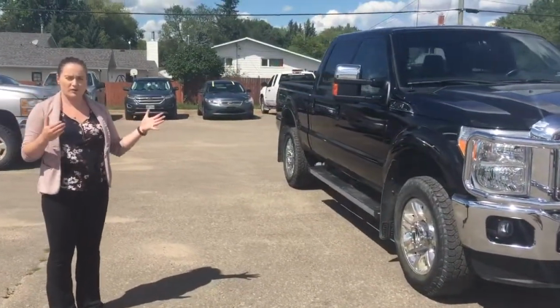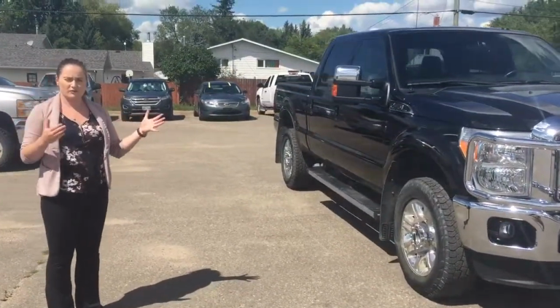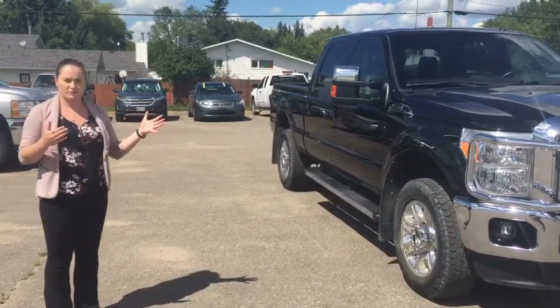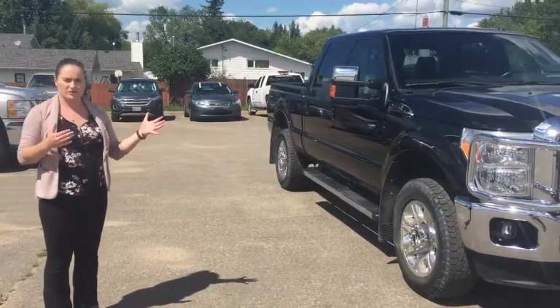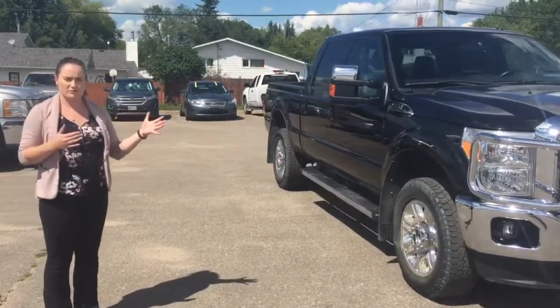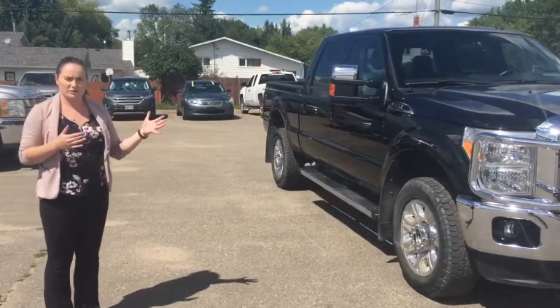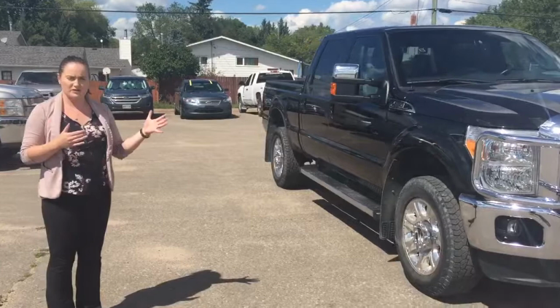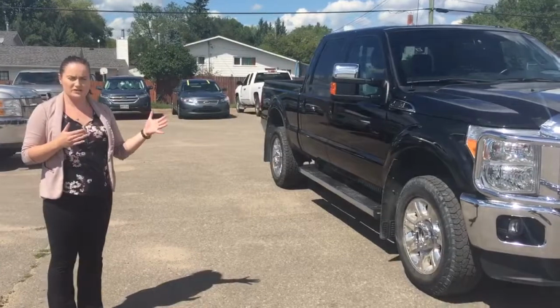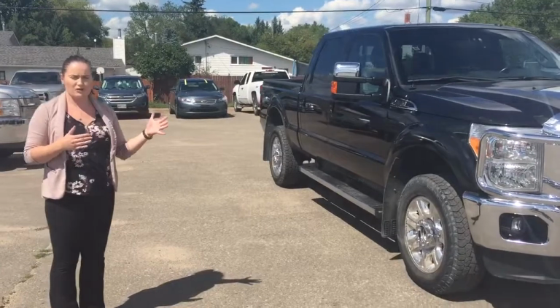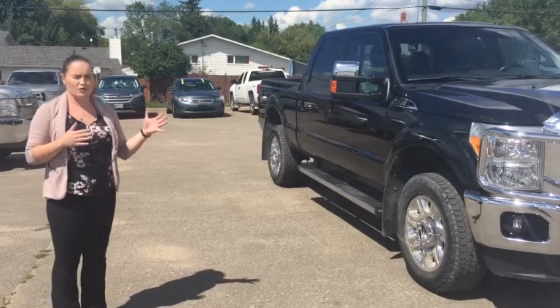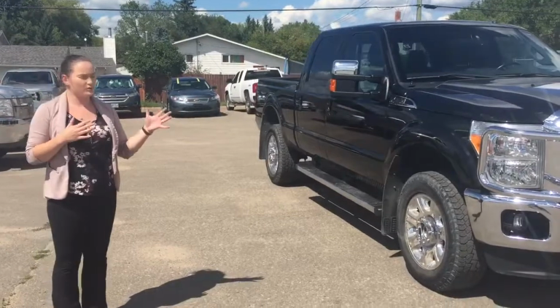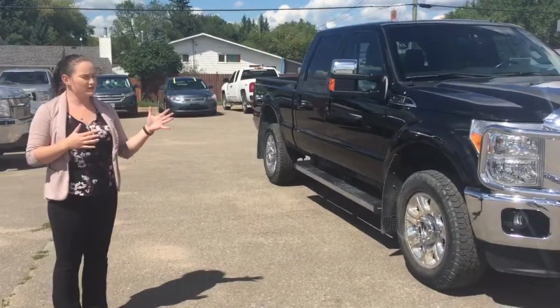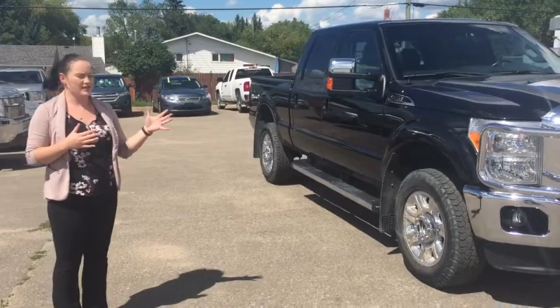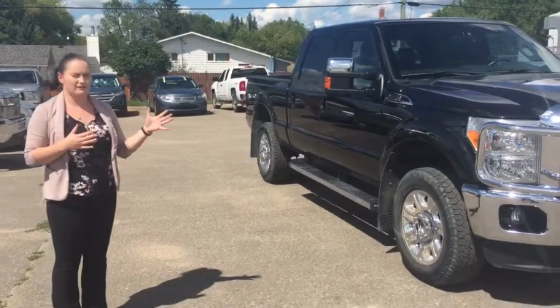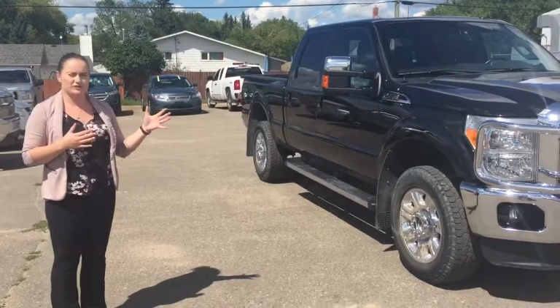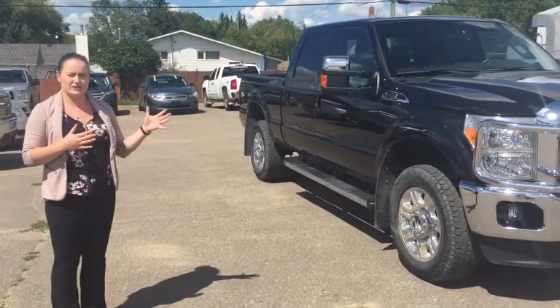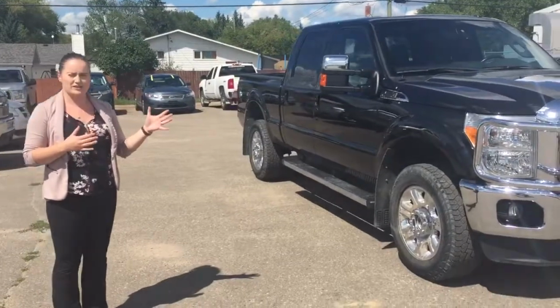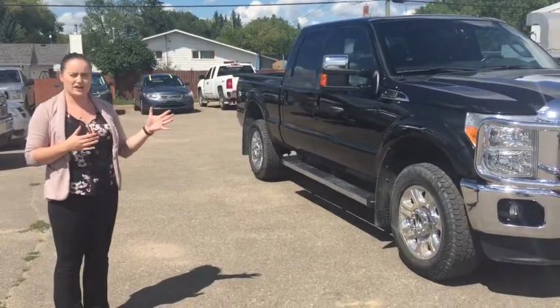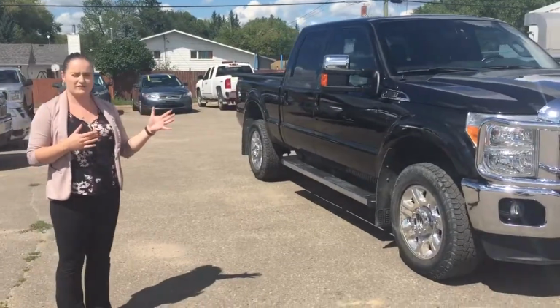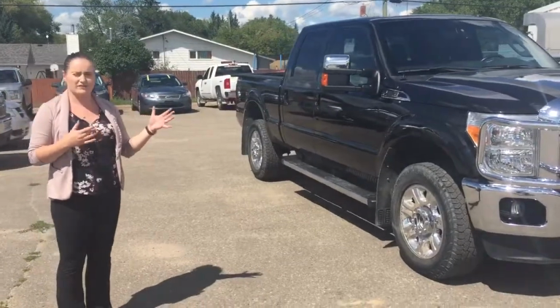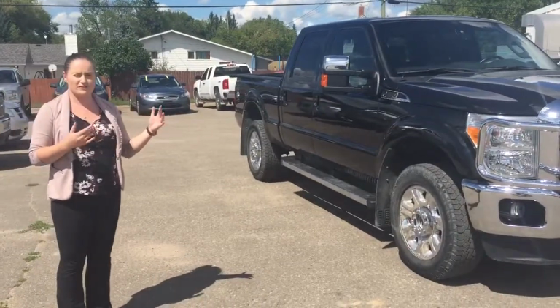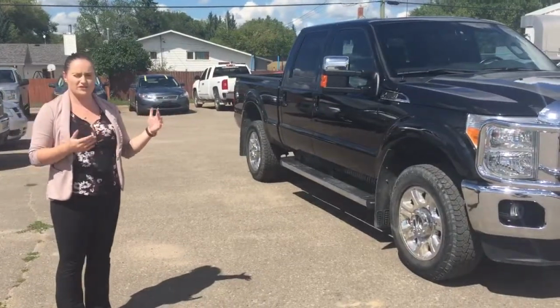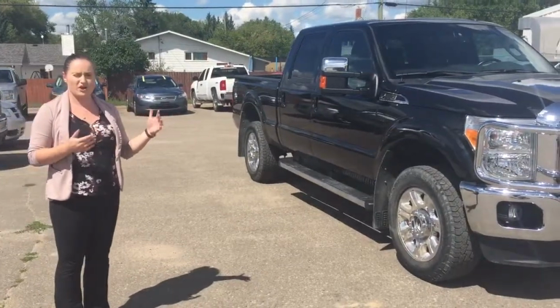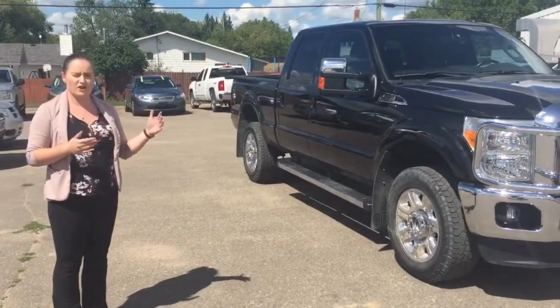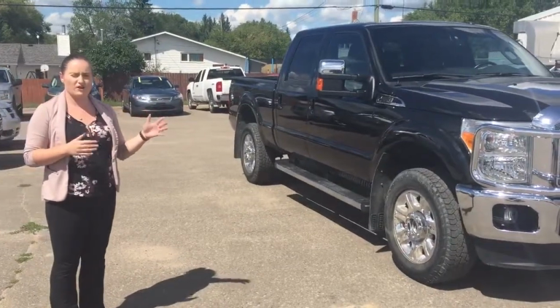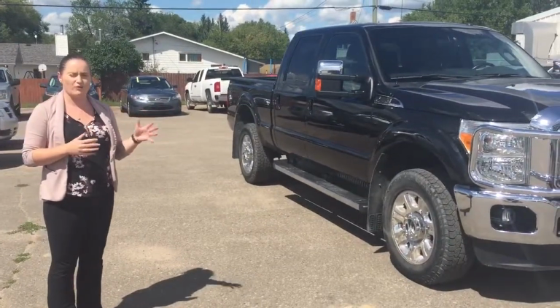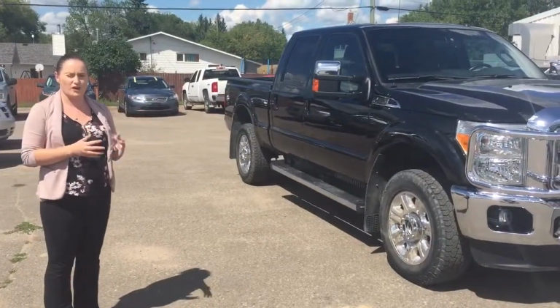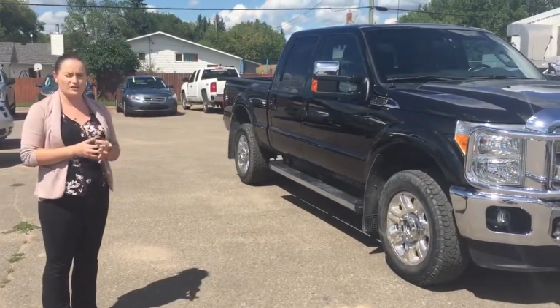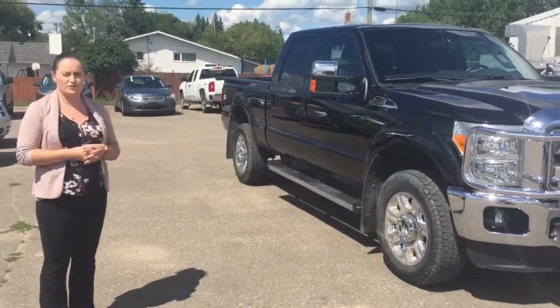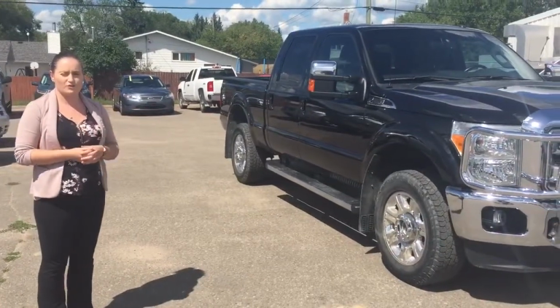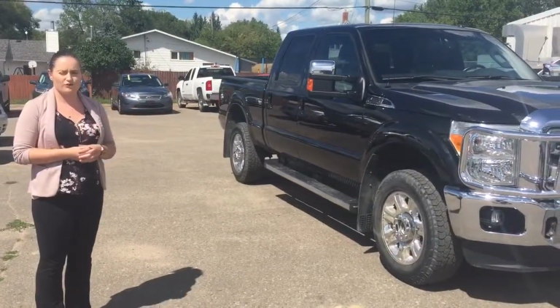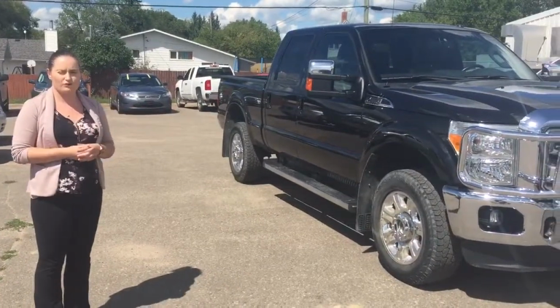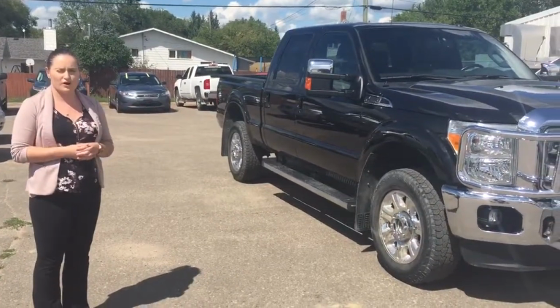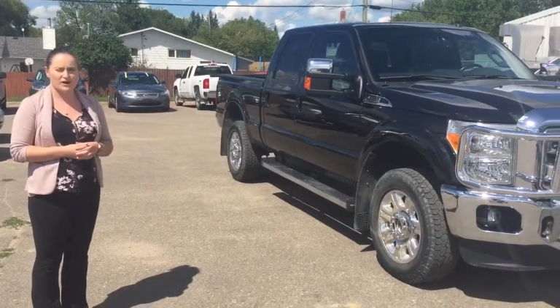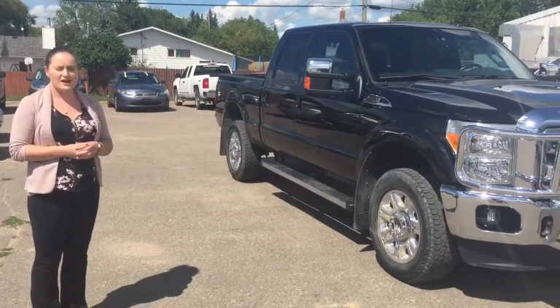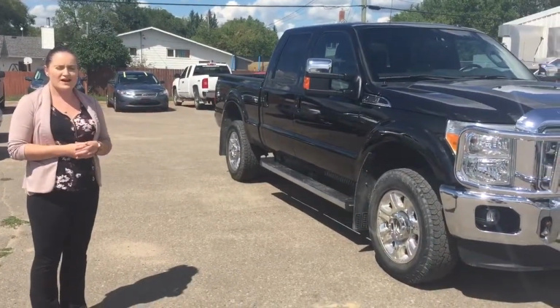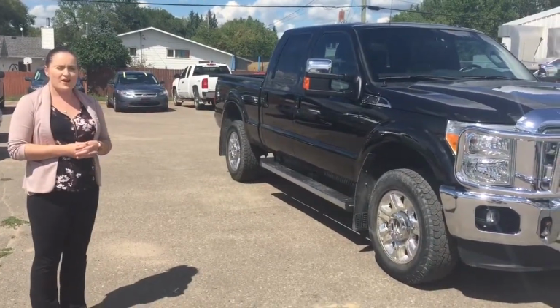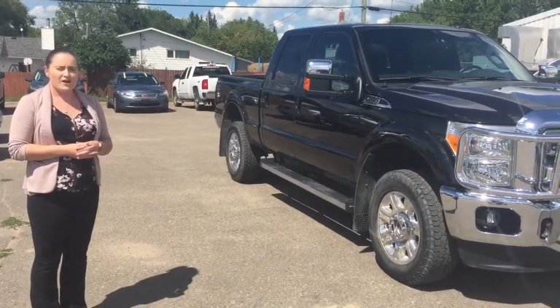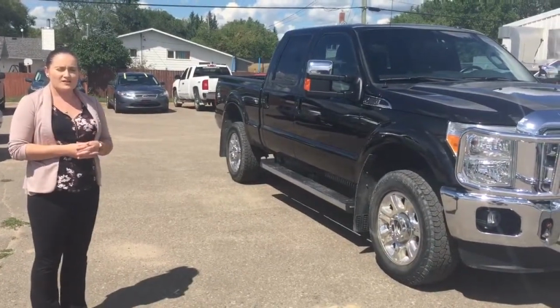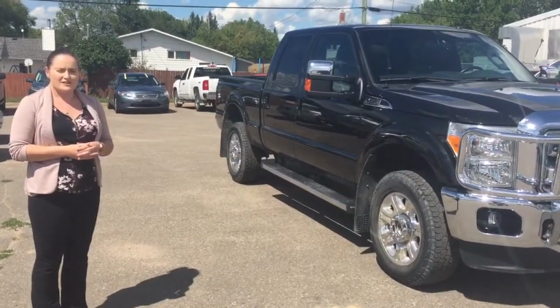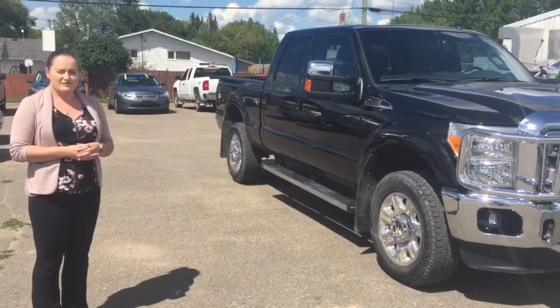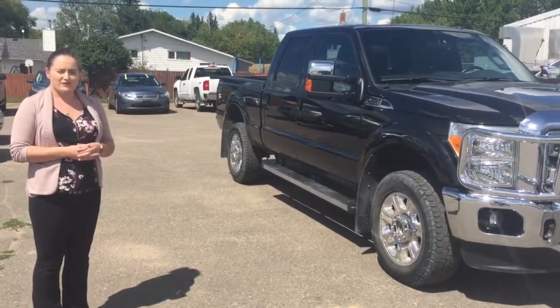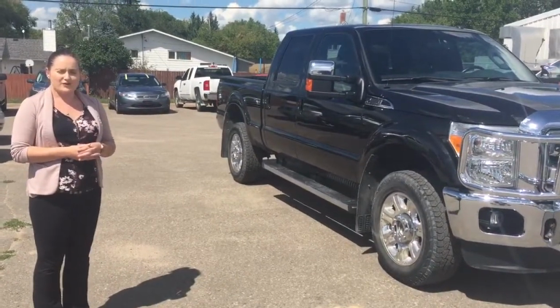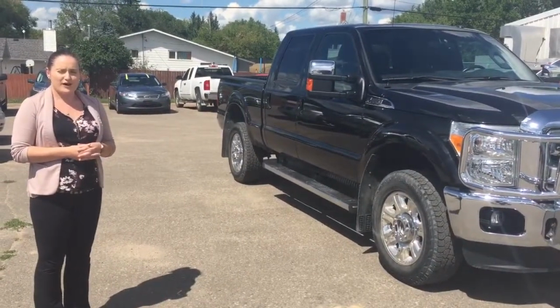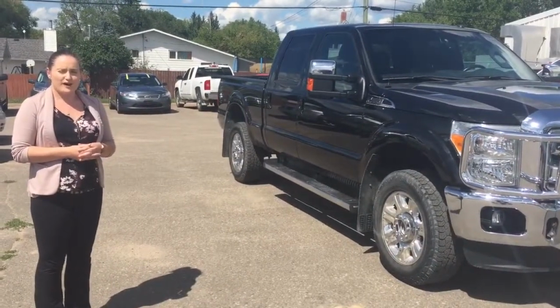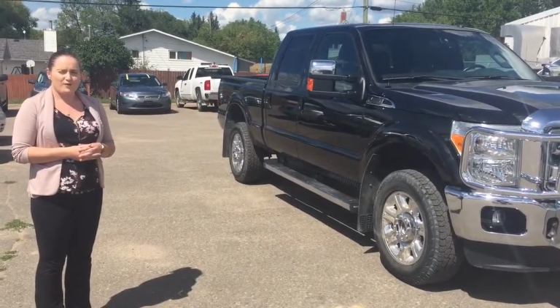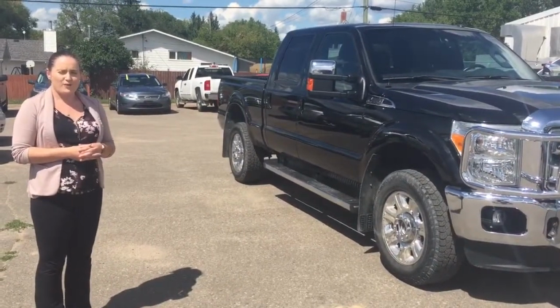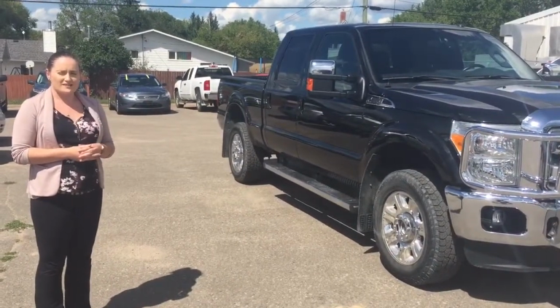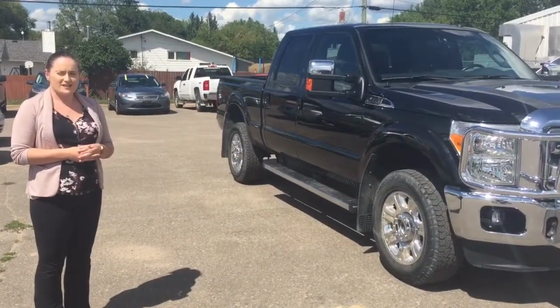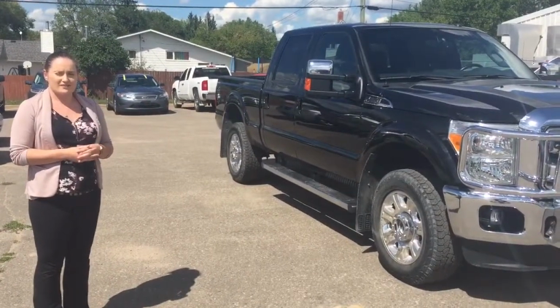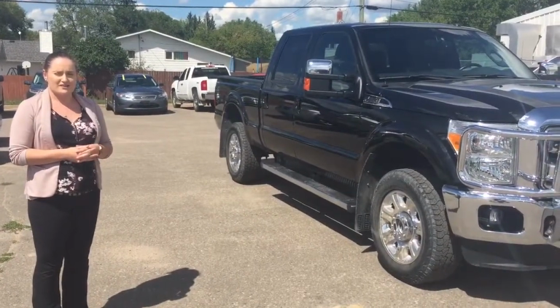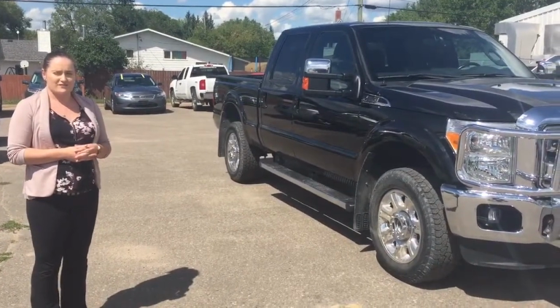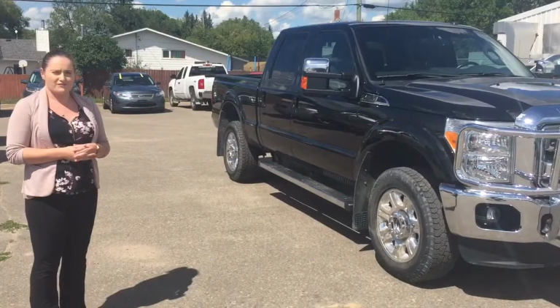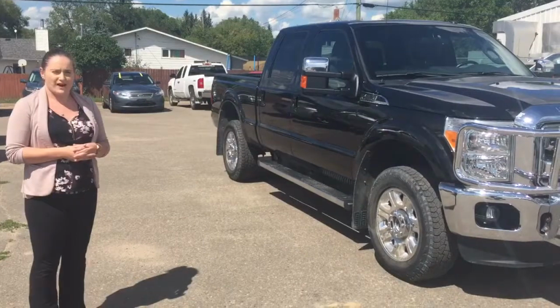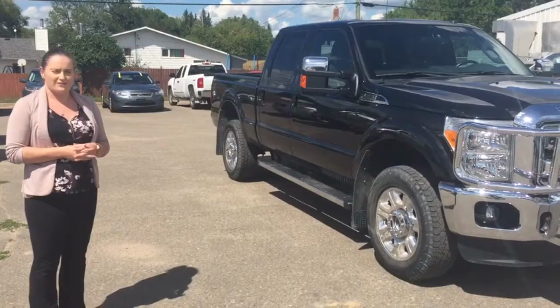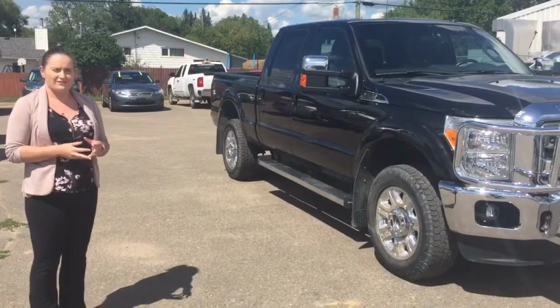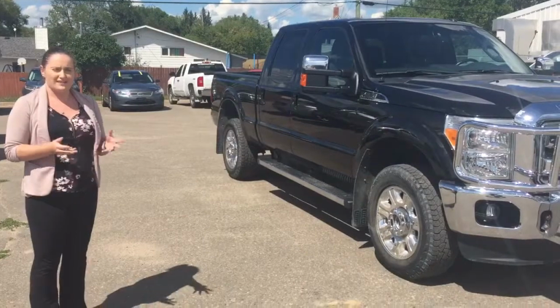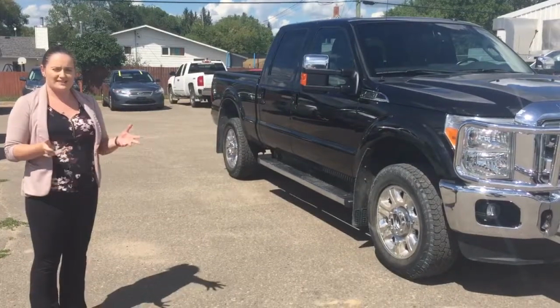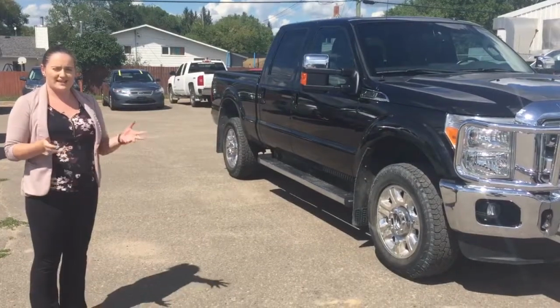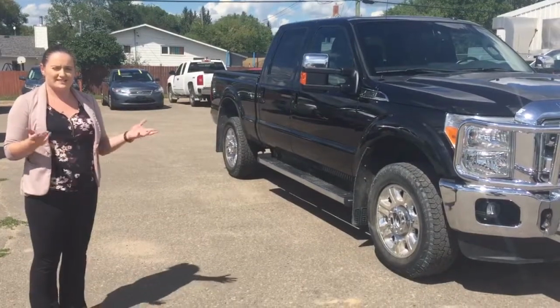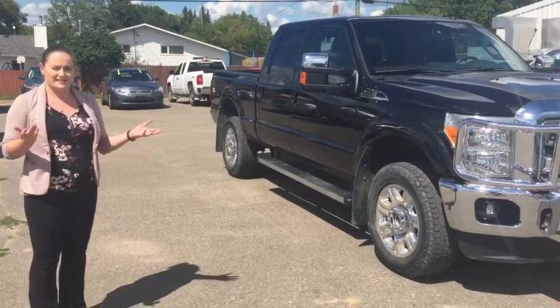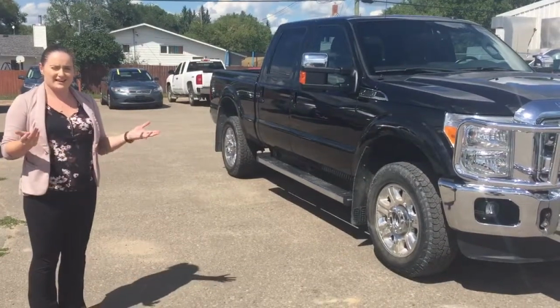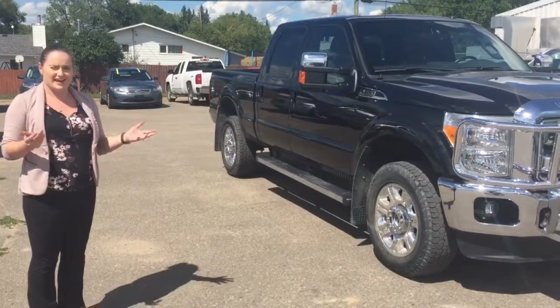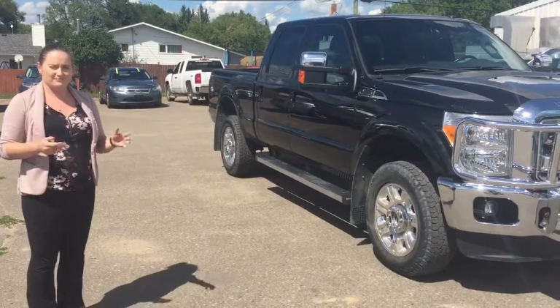If you'd like to know a little bit more information about this or you want to take it for a test drive, give us a call at 1-204-748-1775. Thanks guys, see you again.